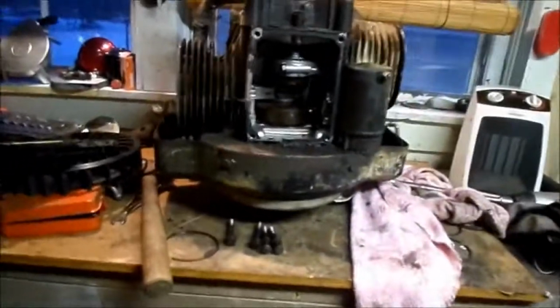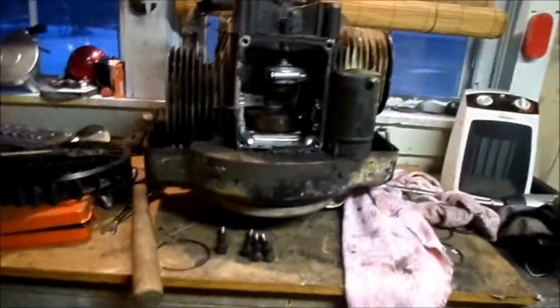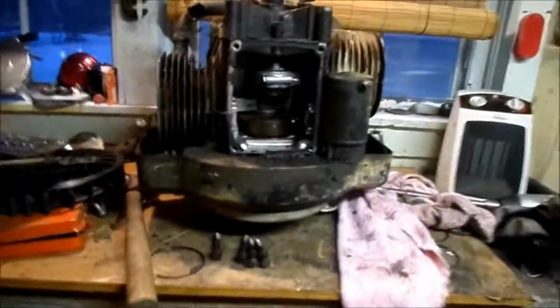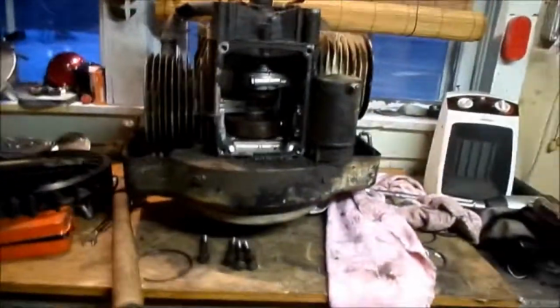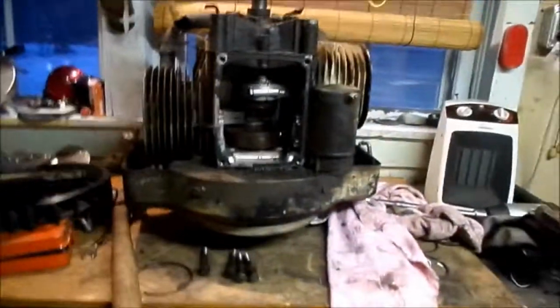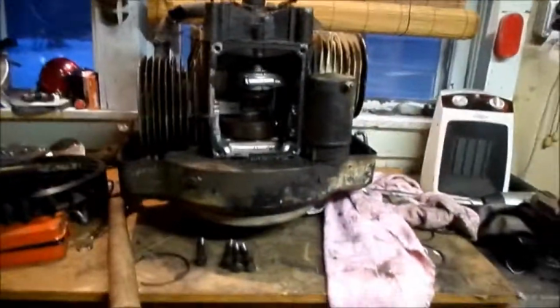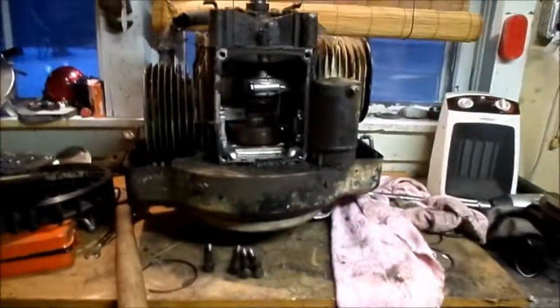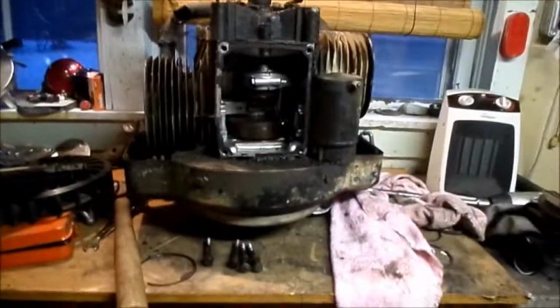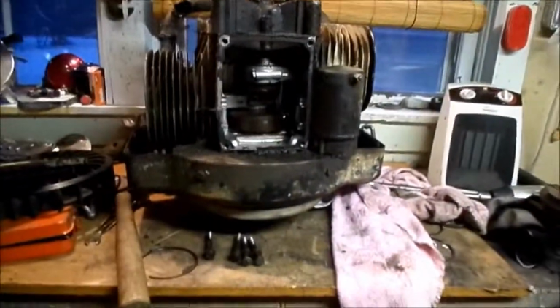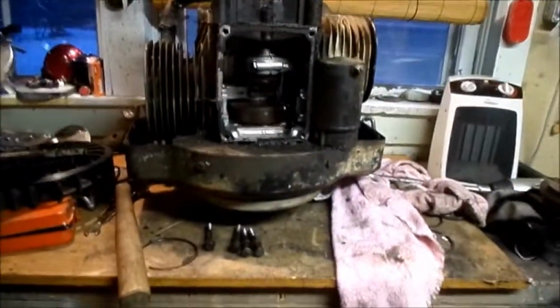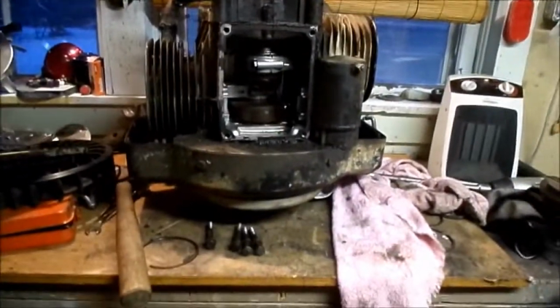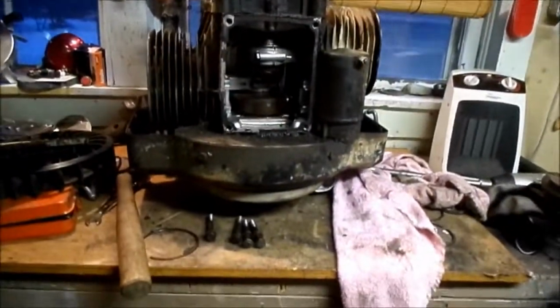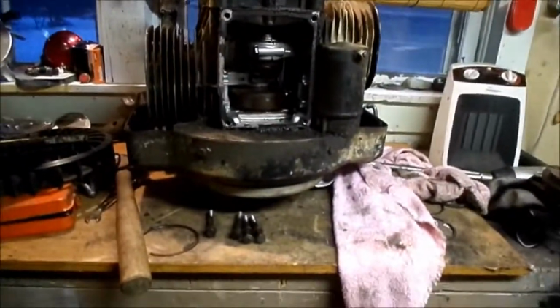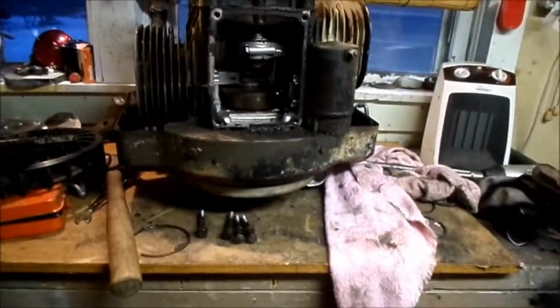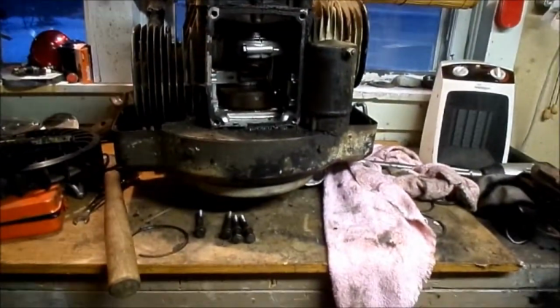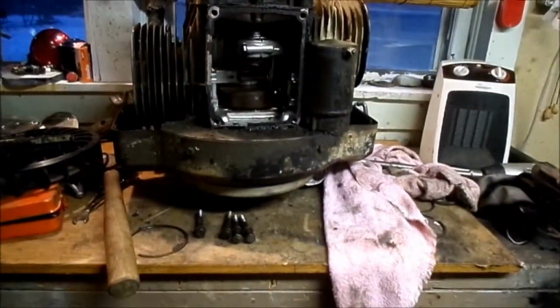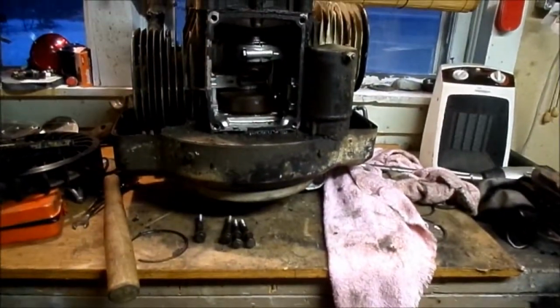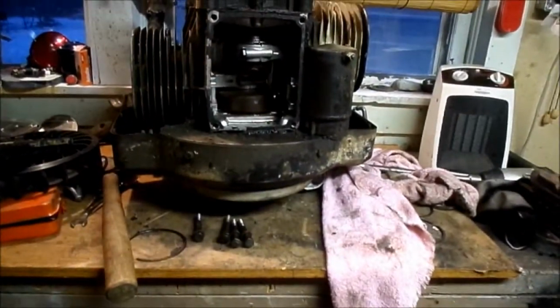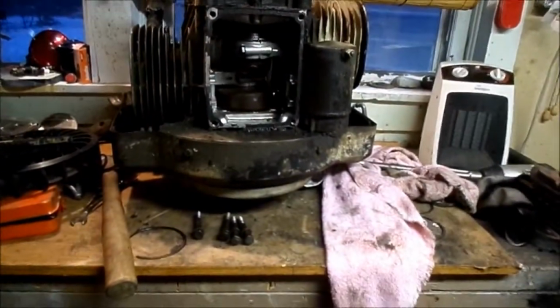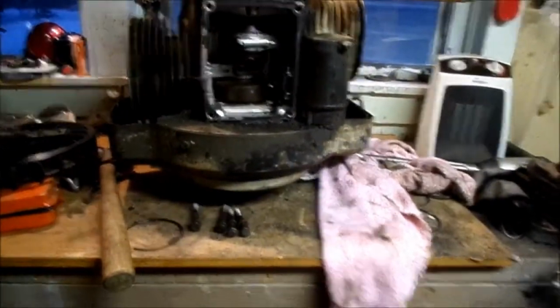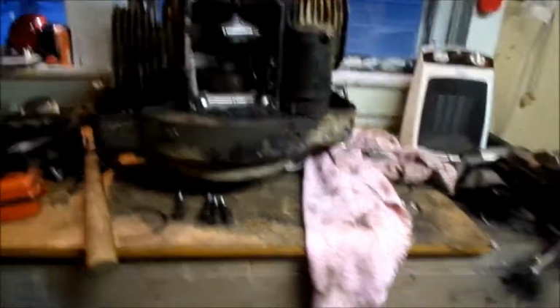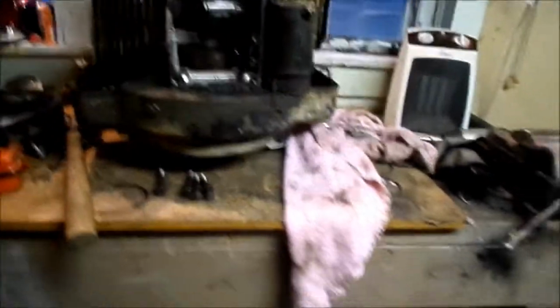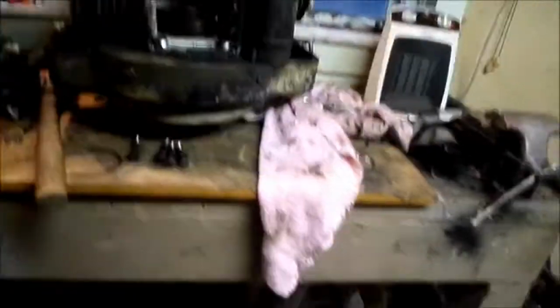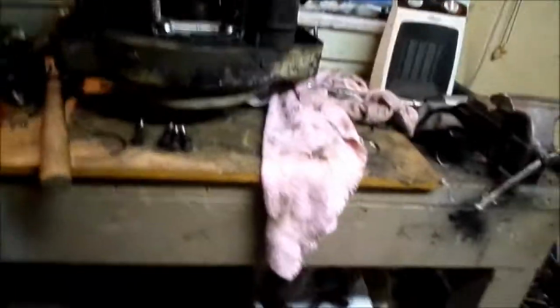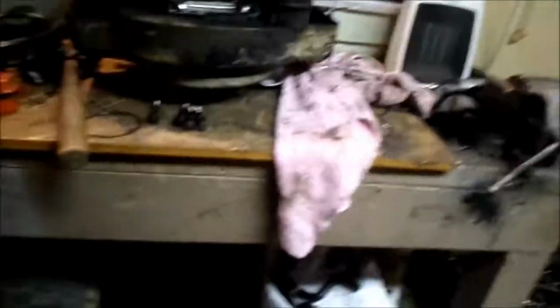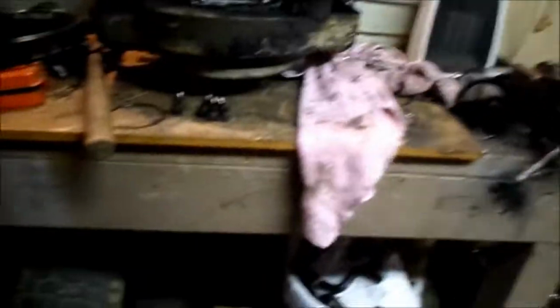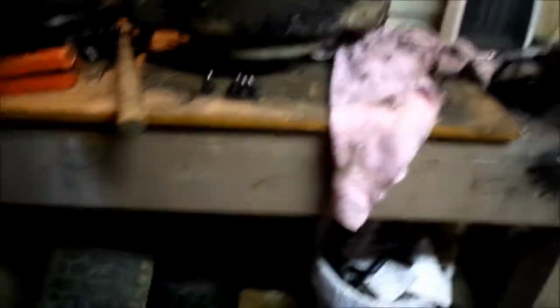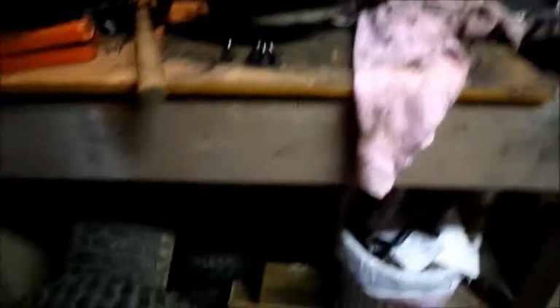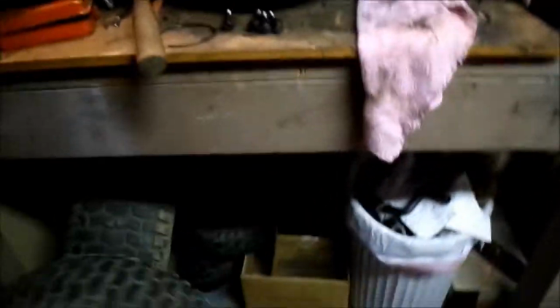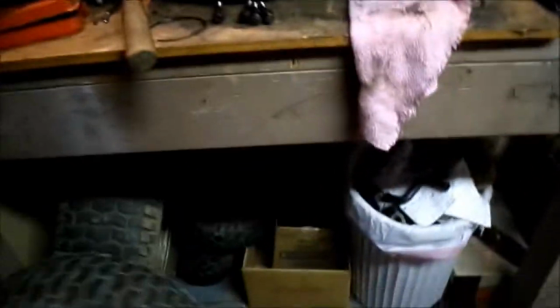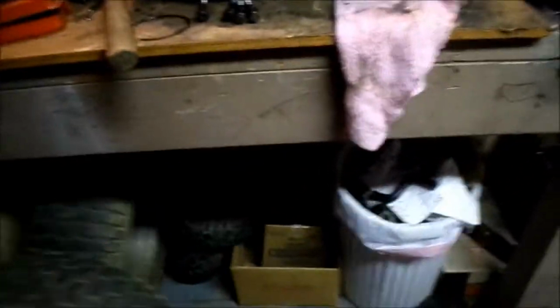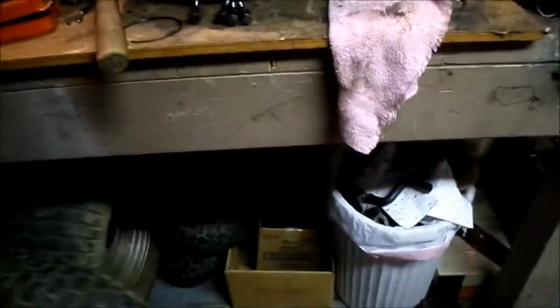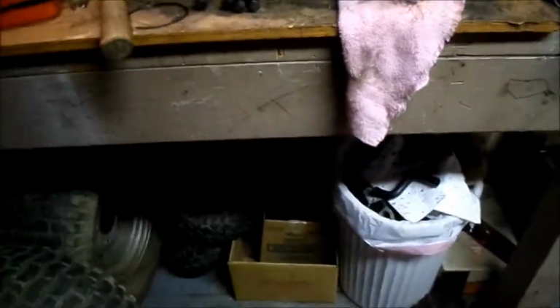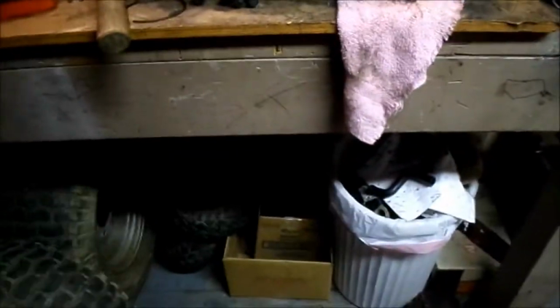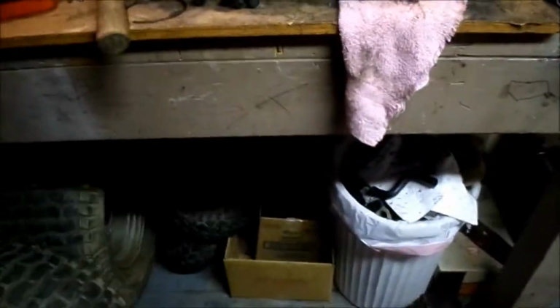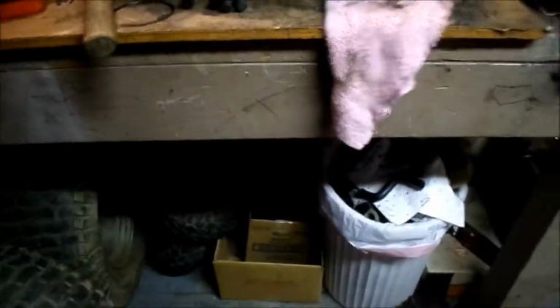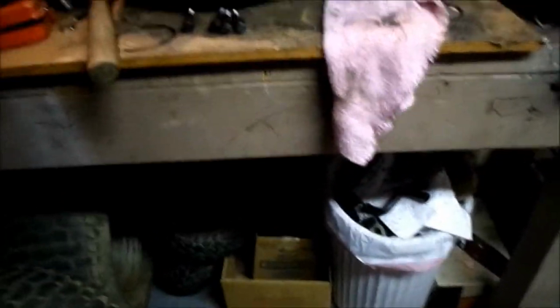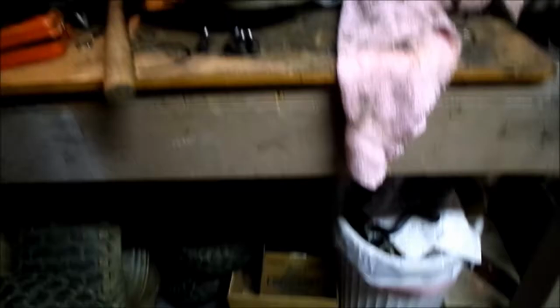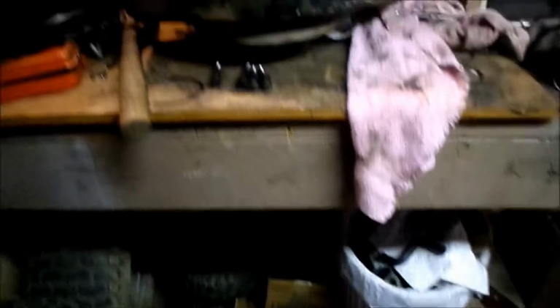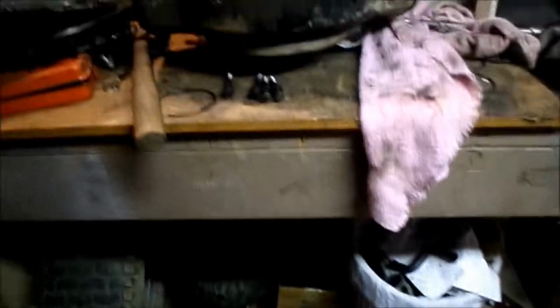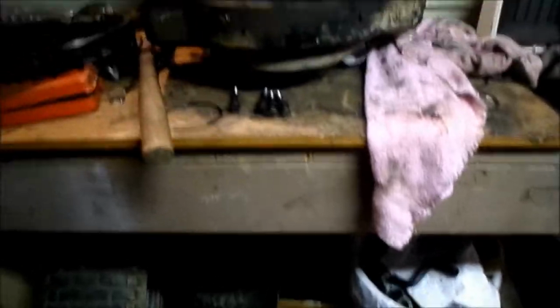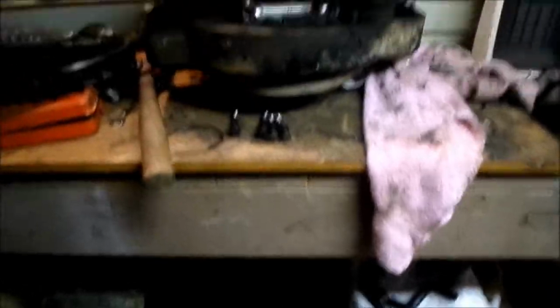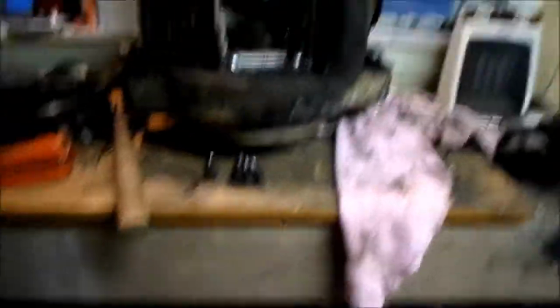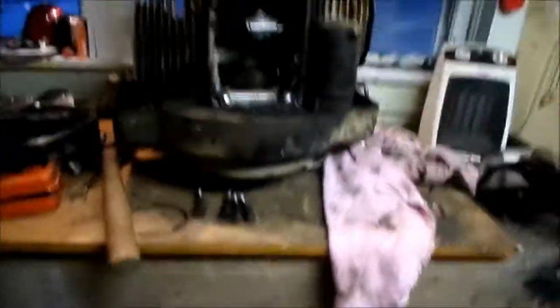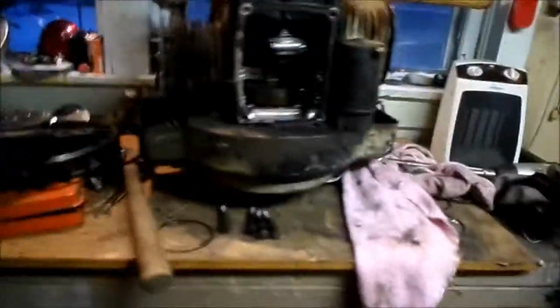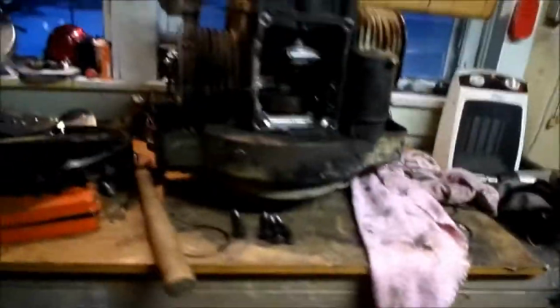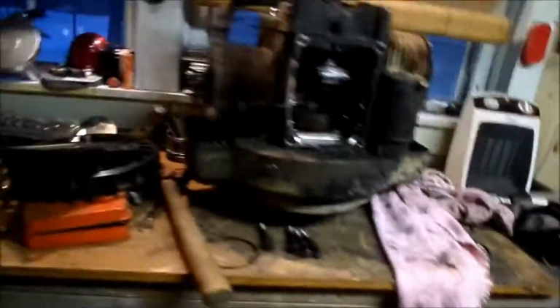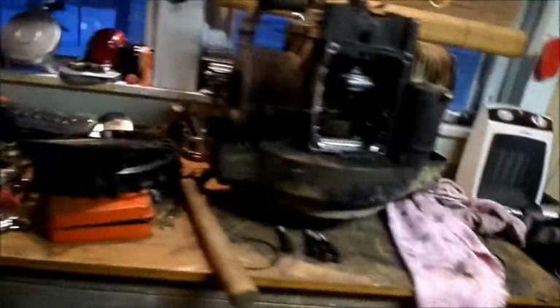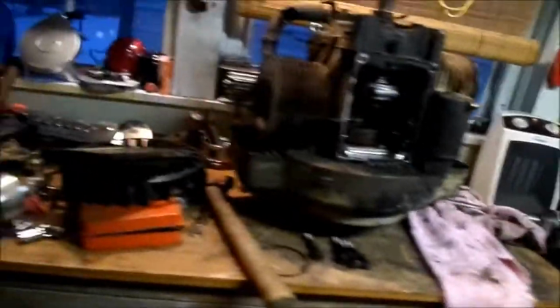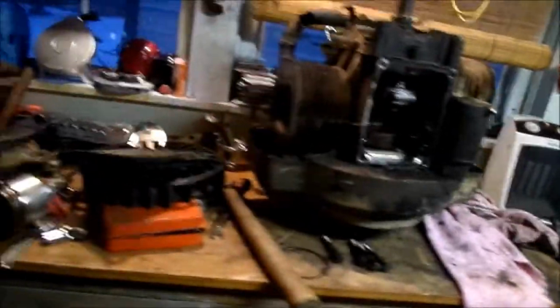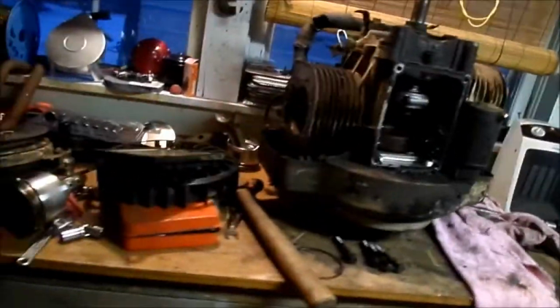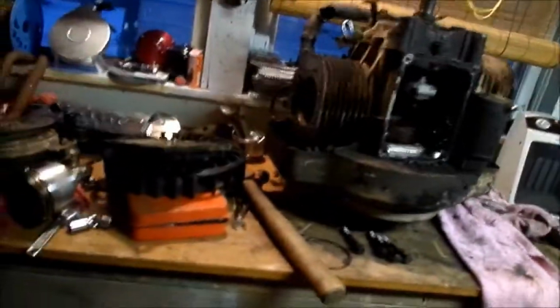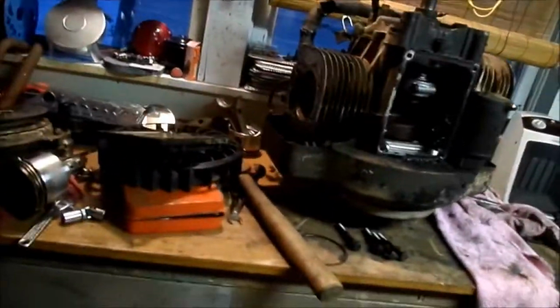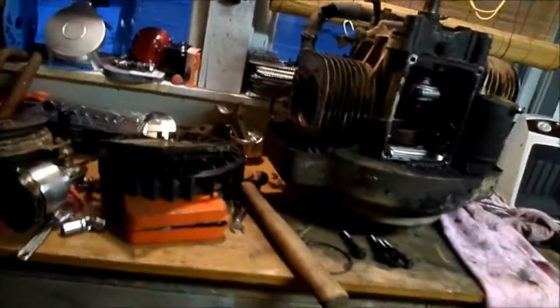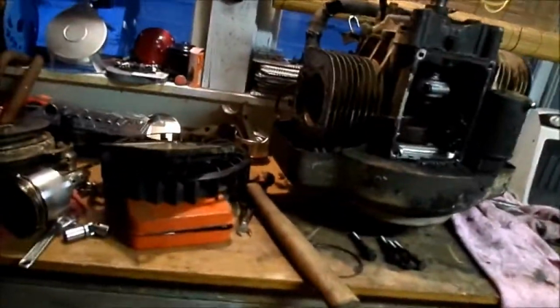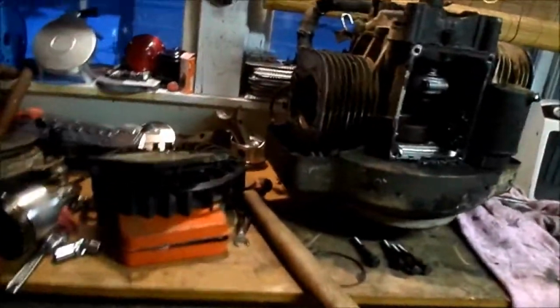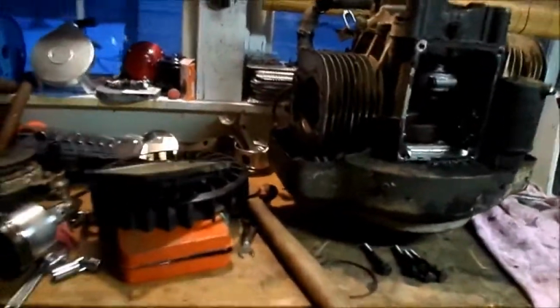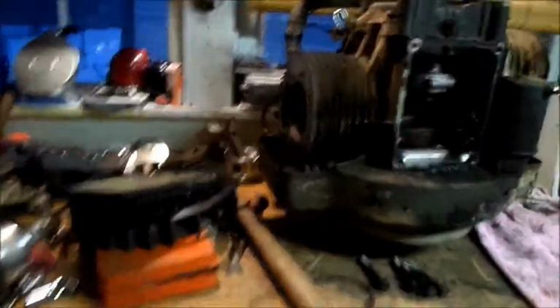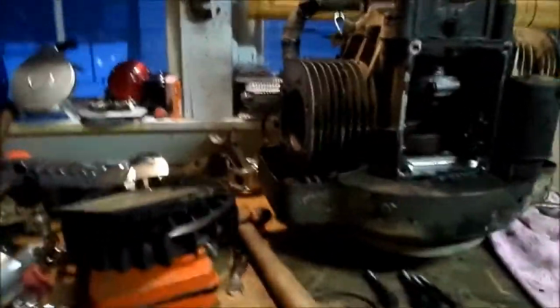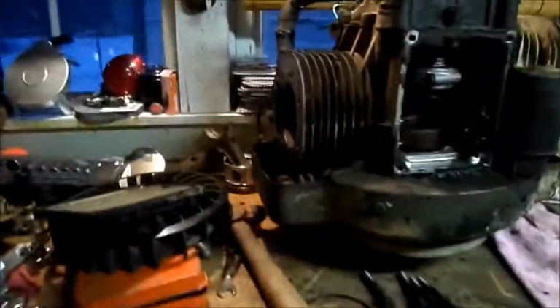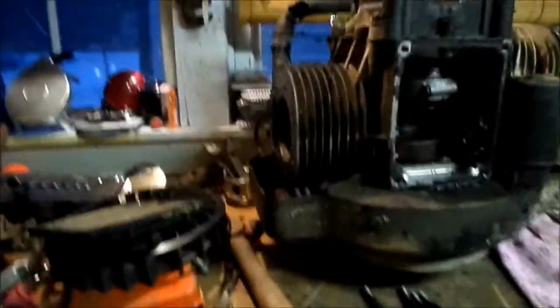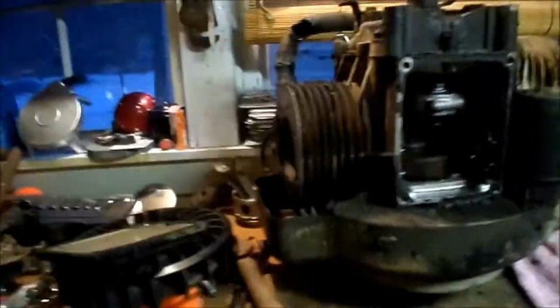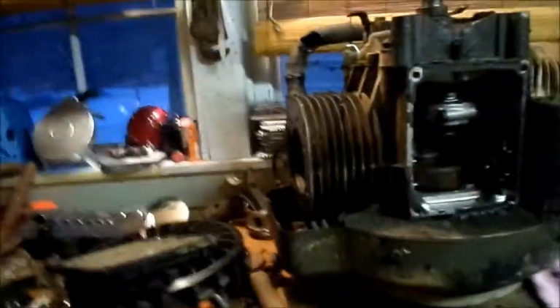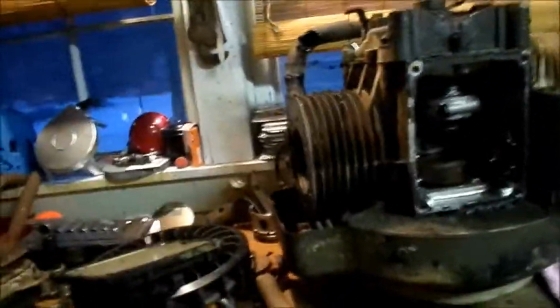Nothing else is going on, and I think I'm just gonna tear this engine apart the rest of the way to see if I can't find any more bad things with it.